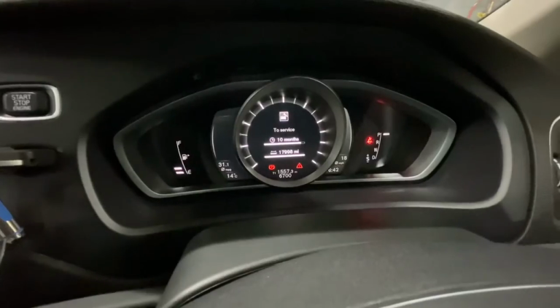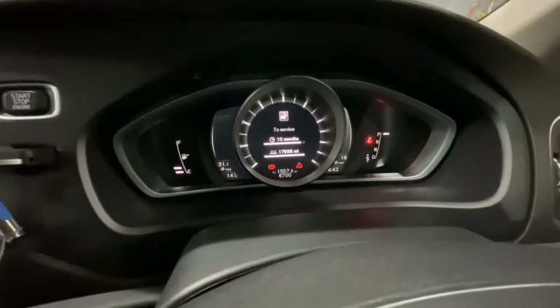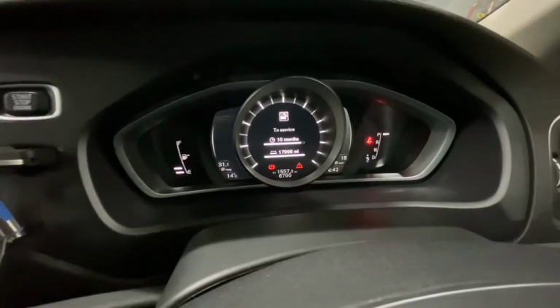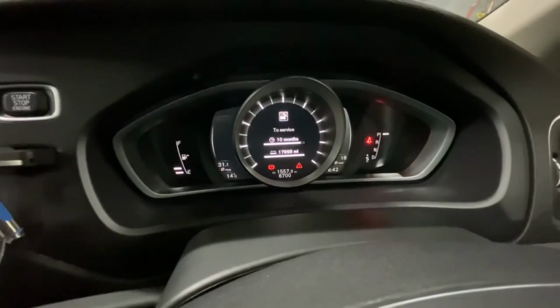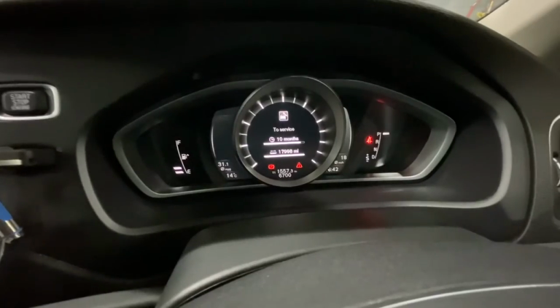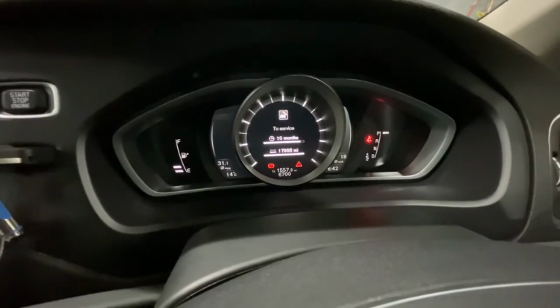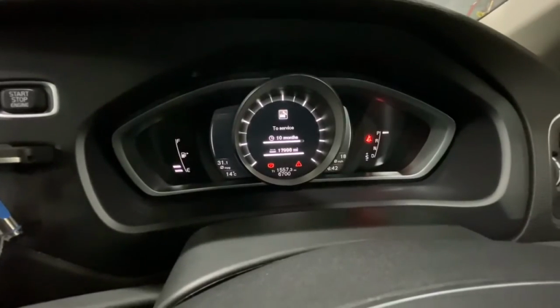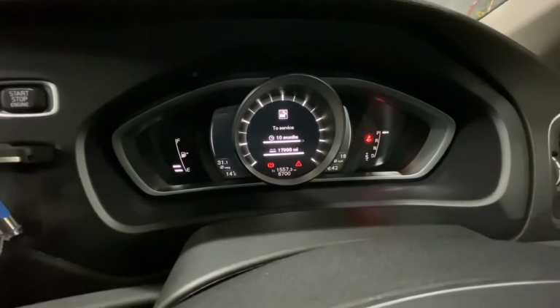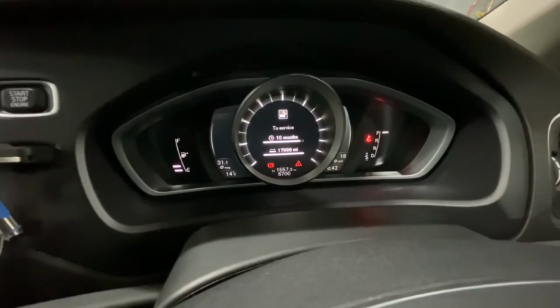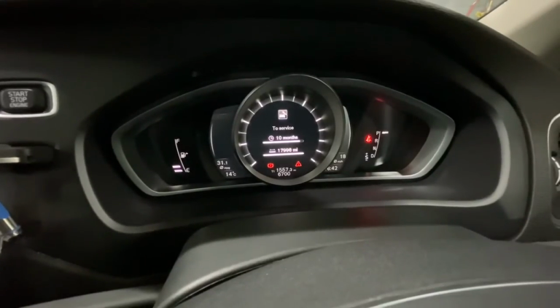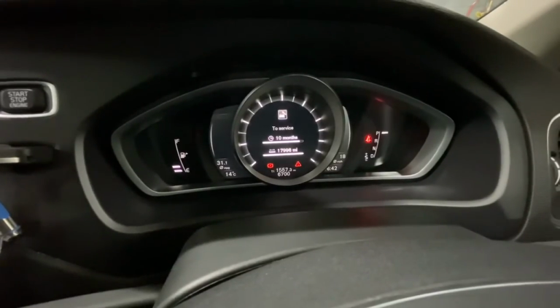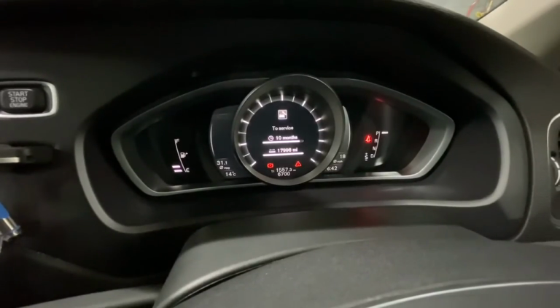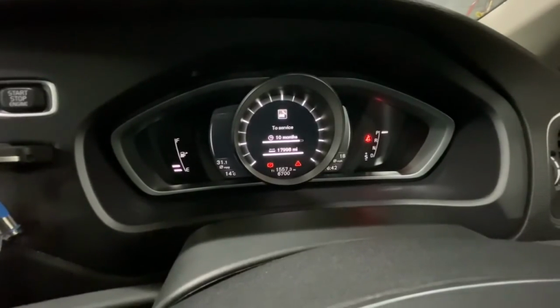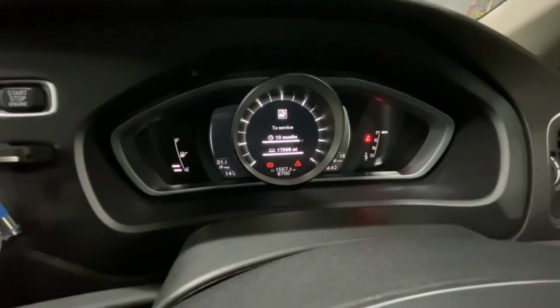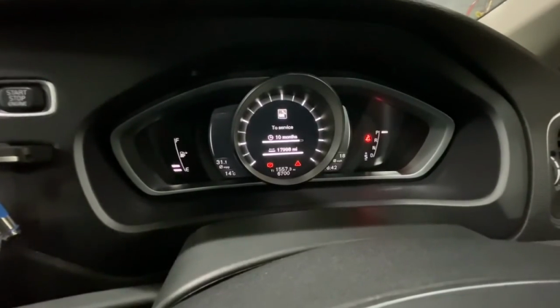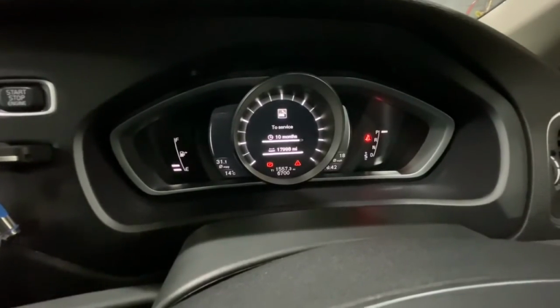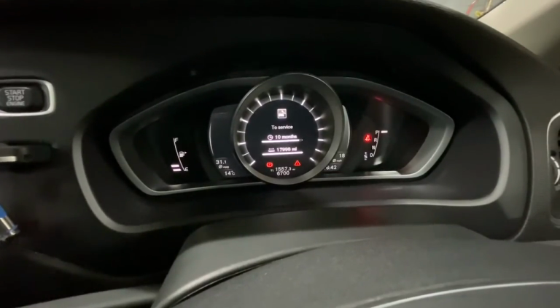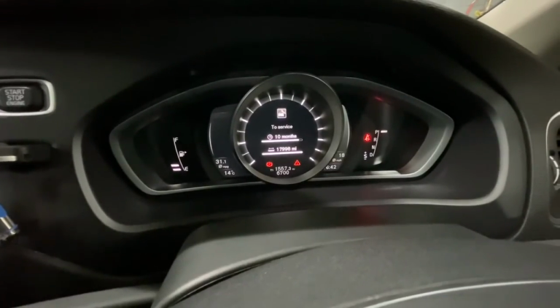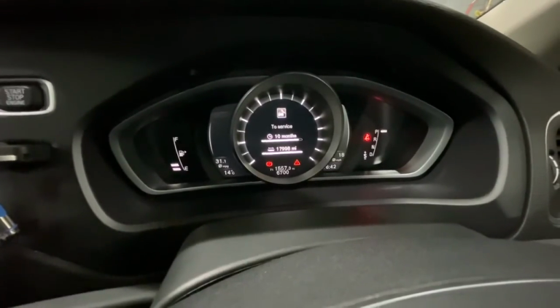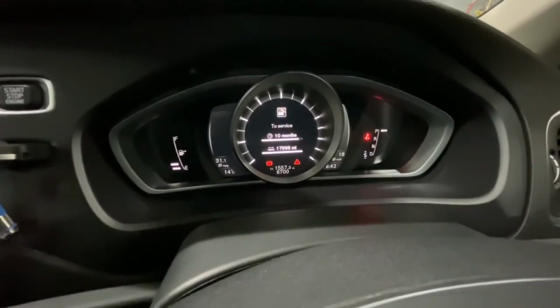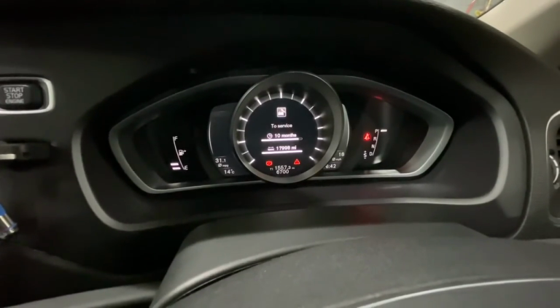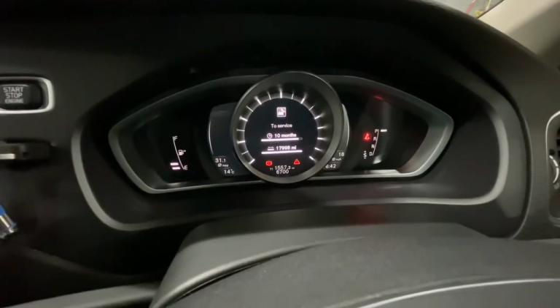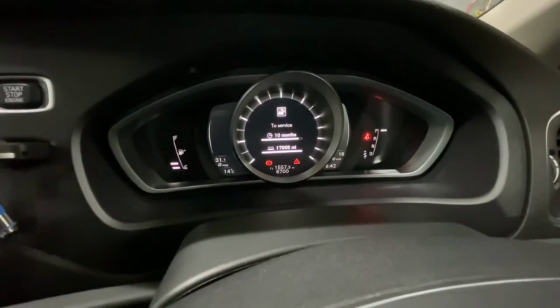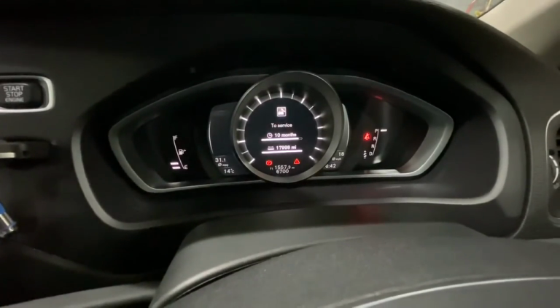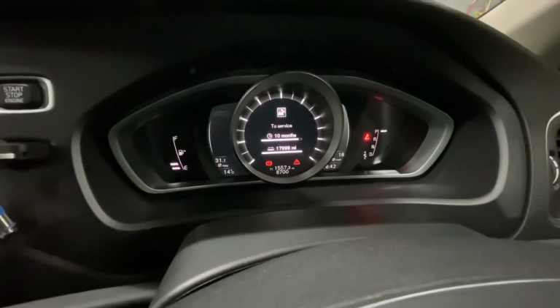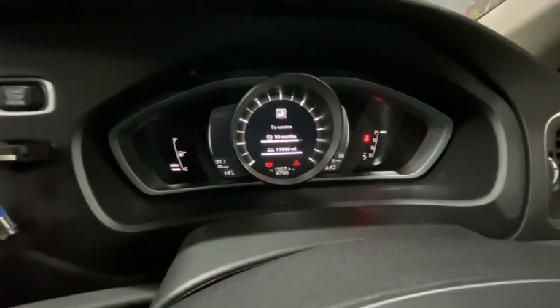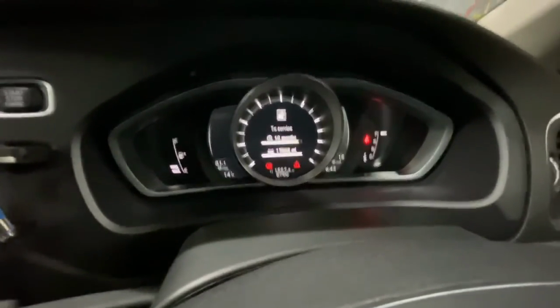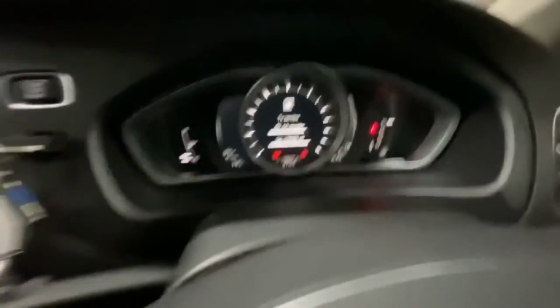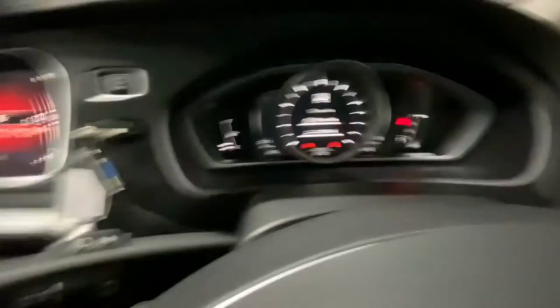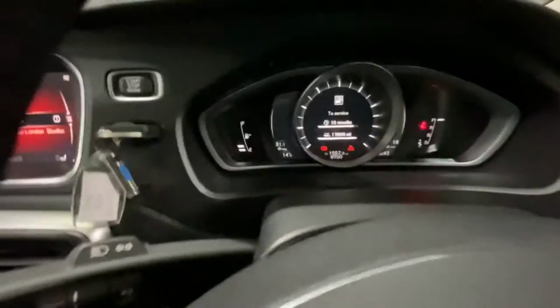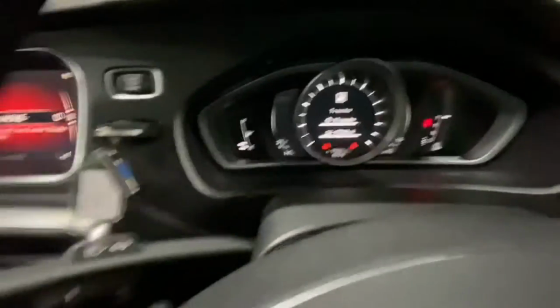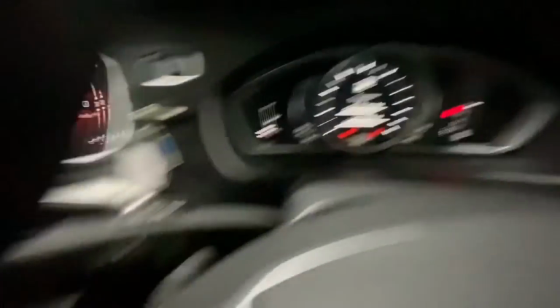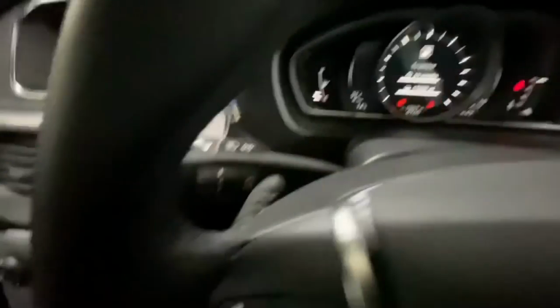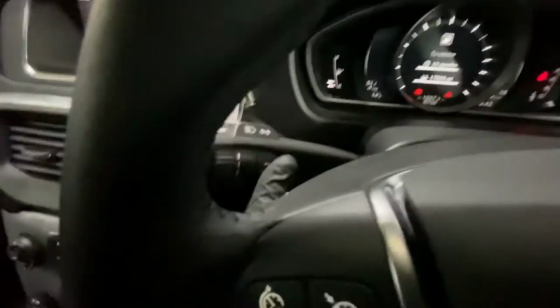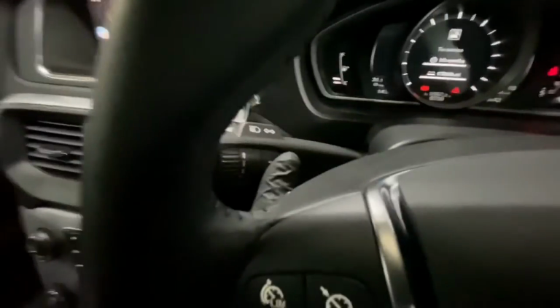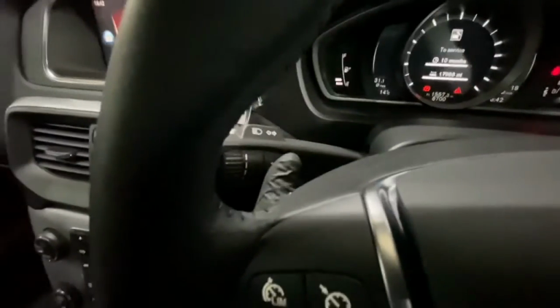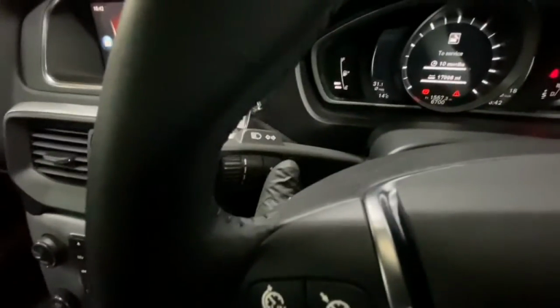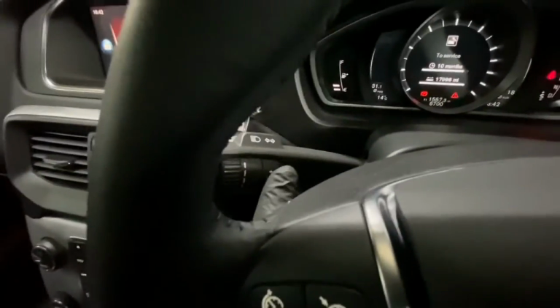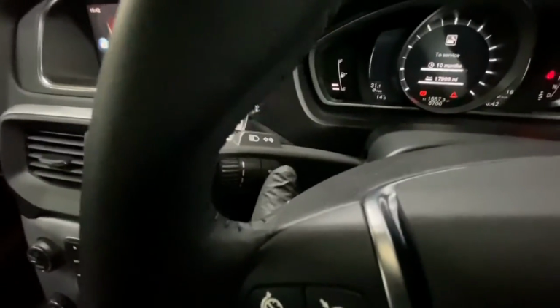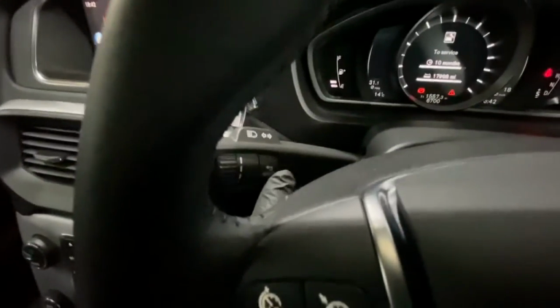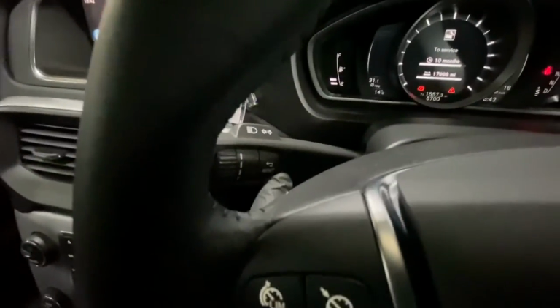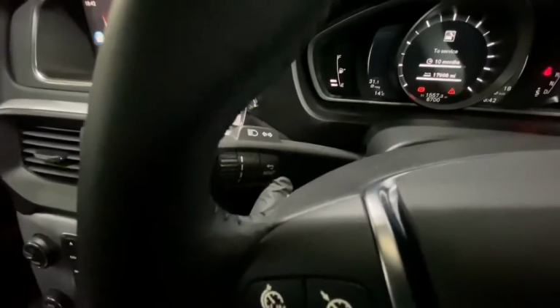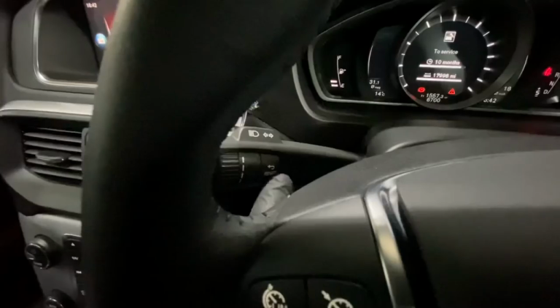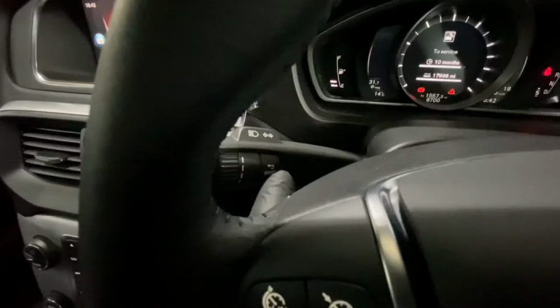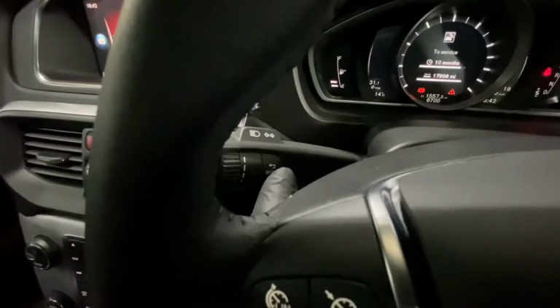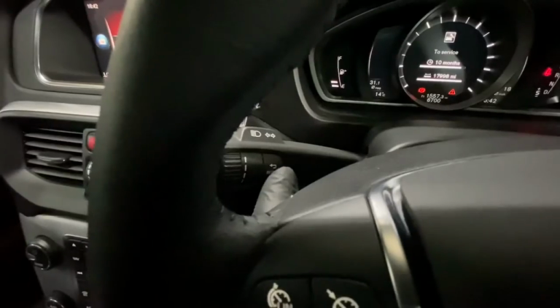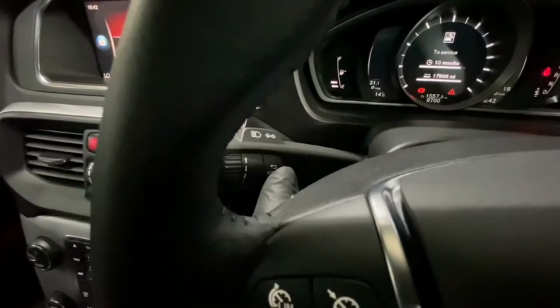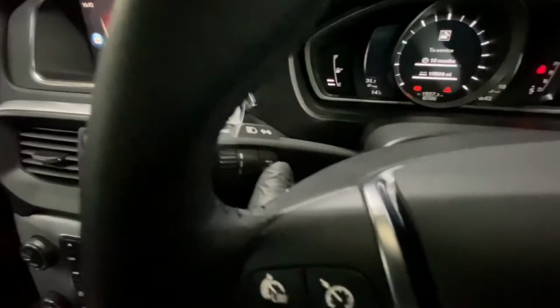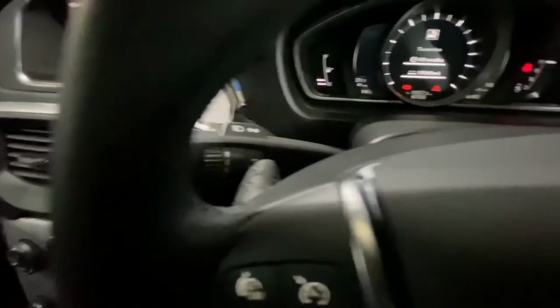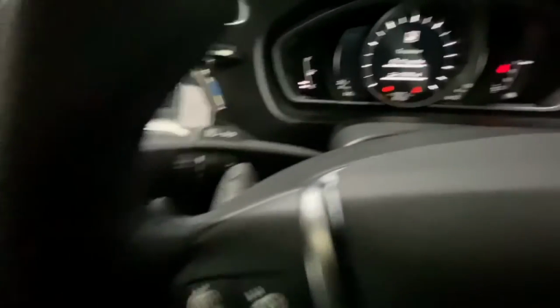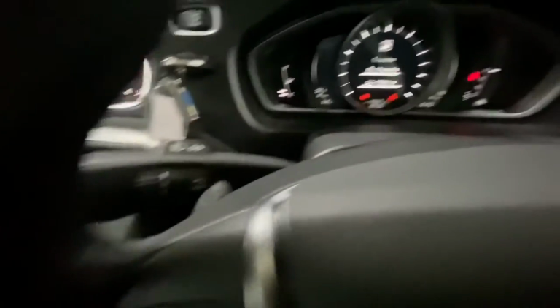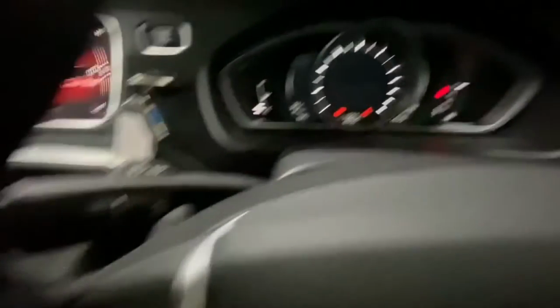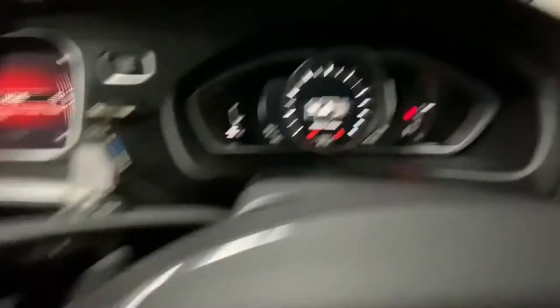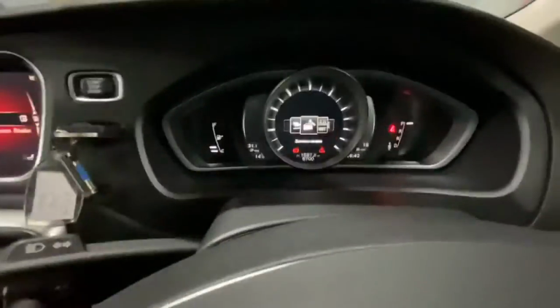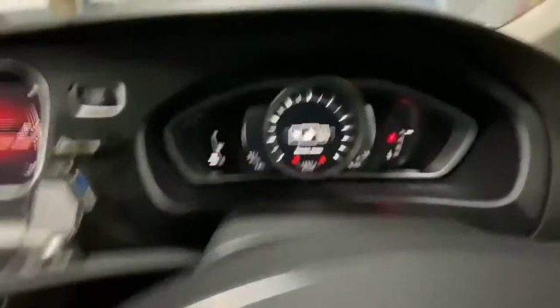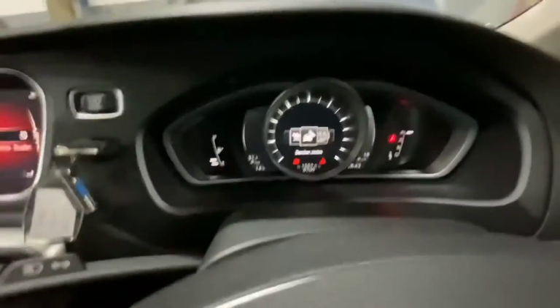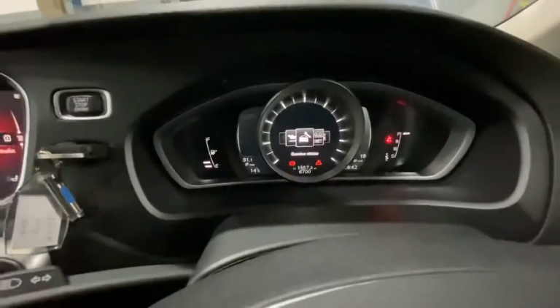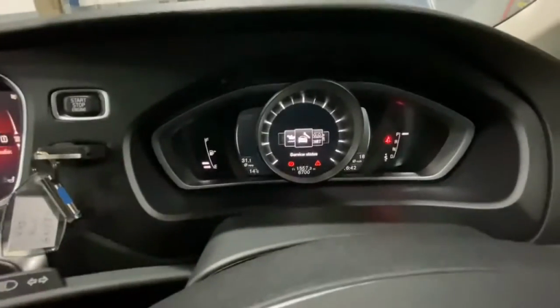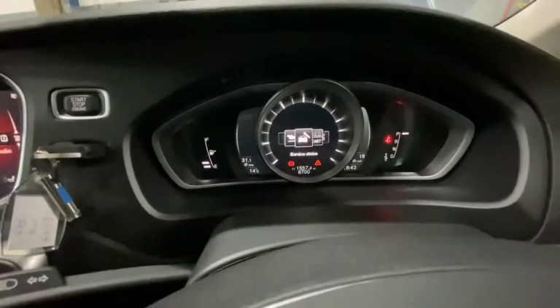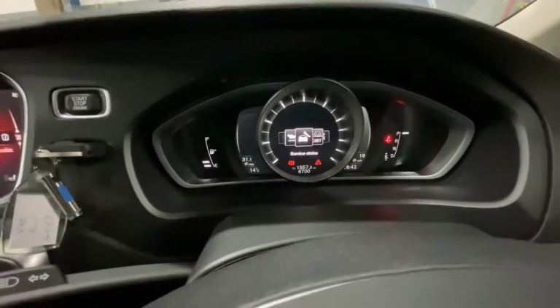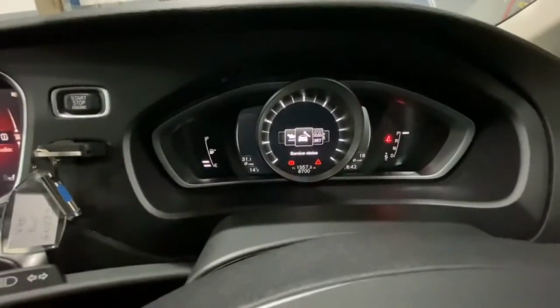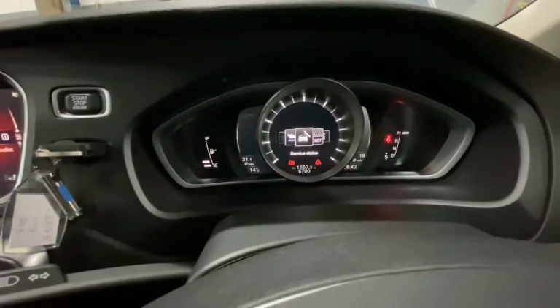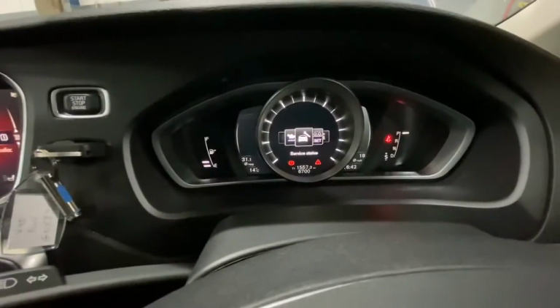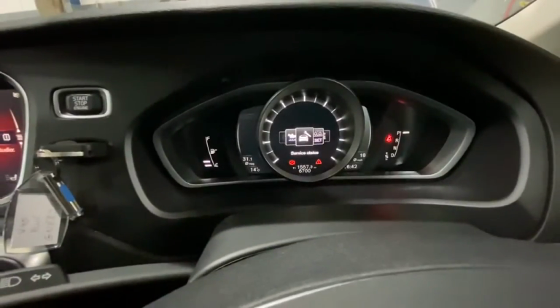It tells you it's got 10 months left on it and shows you how much mileage is remaining. Then if you want to go back, just press the reset button and it'll take you back.